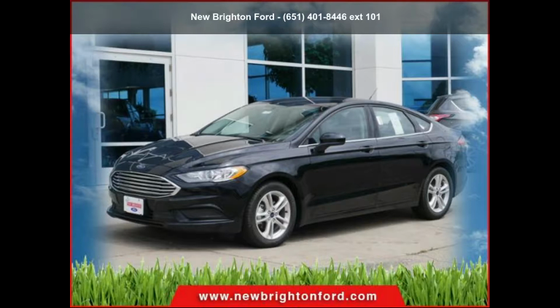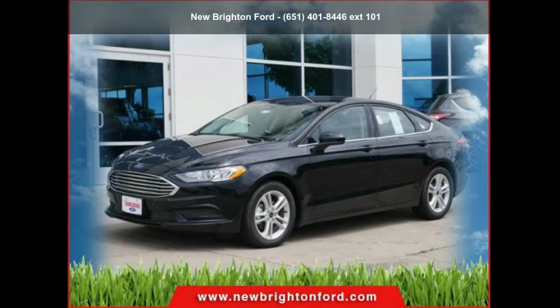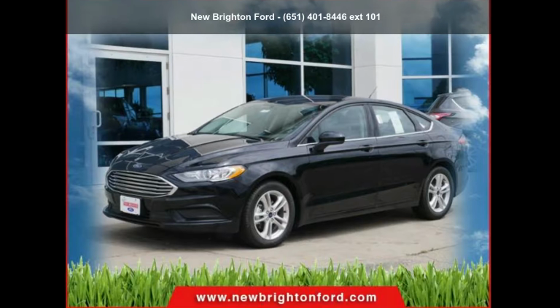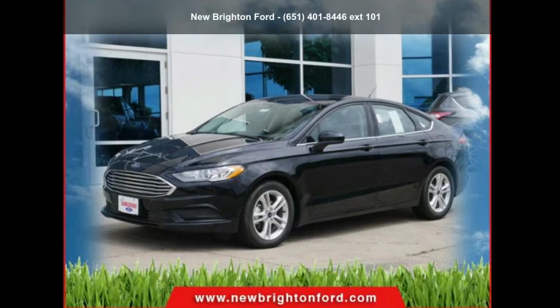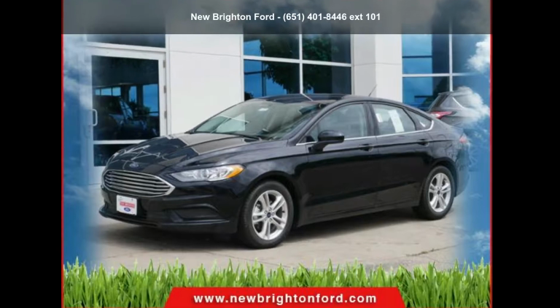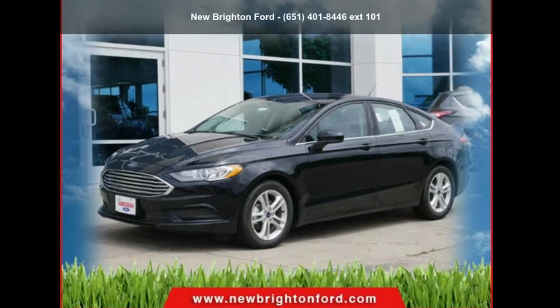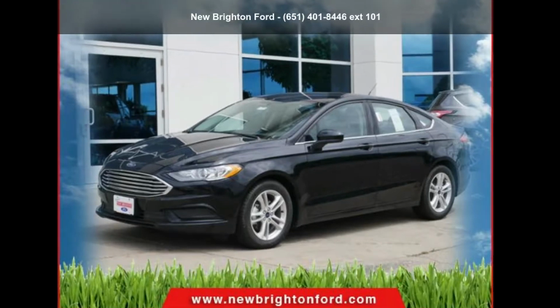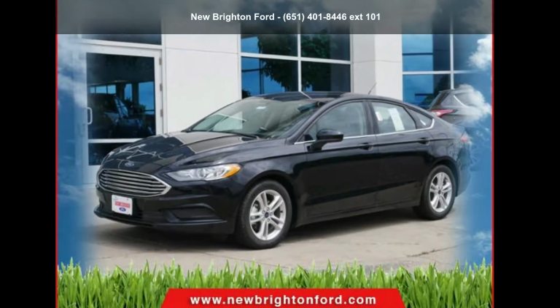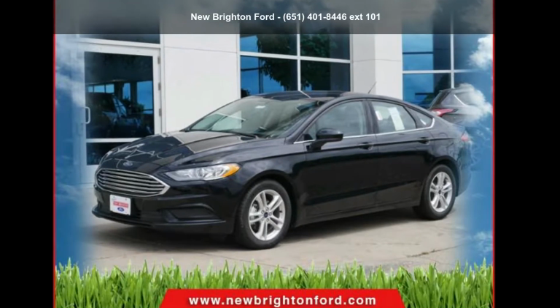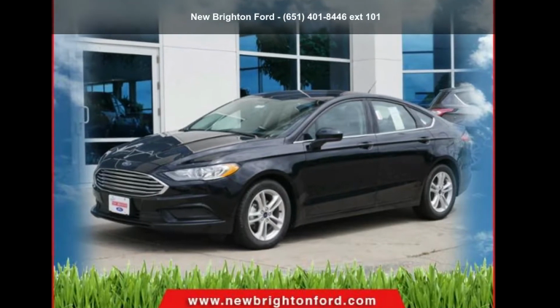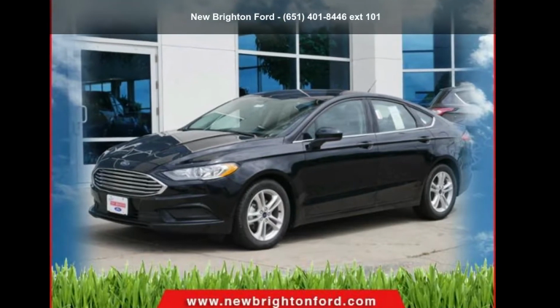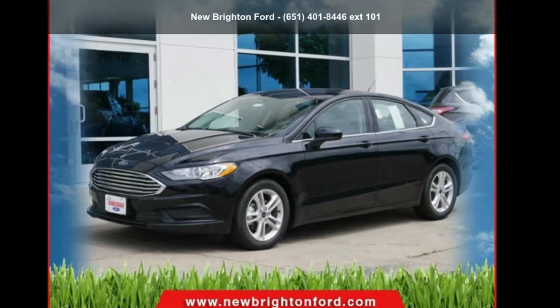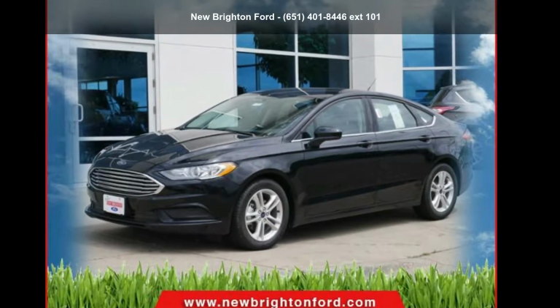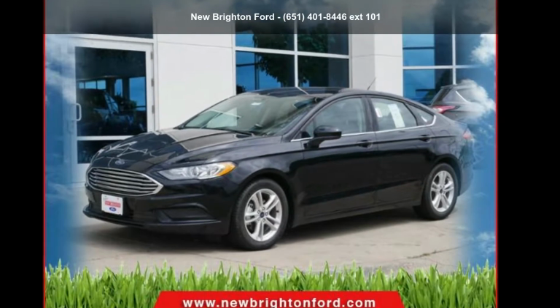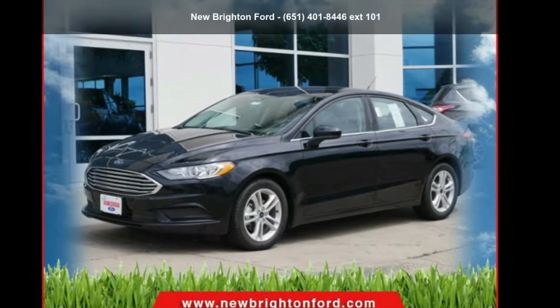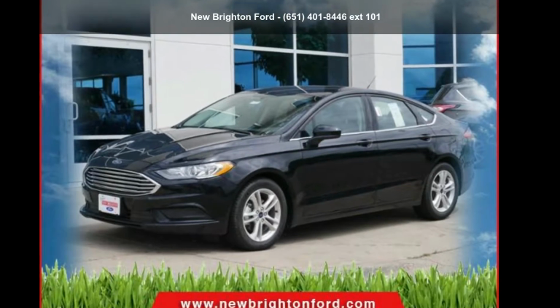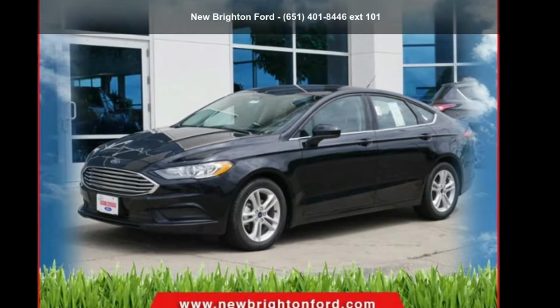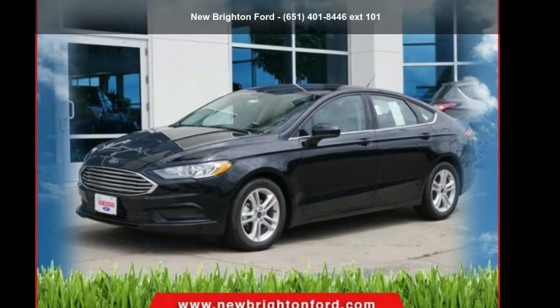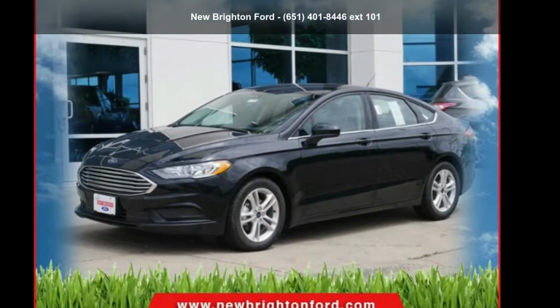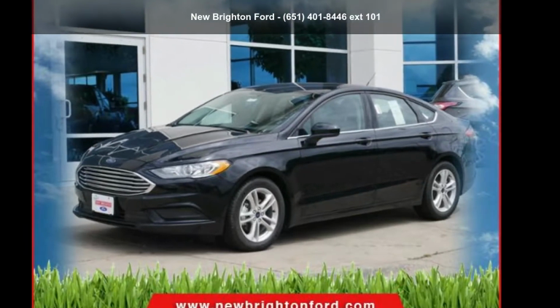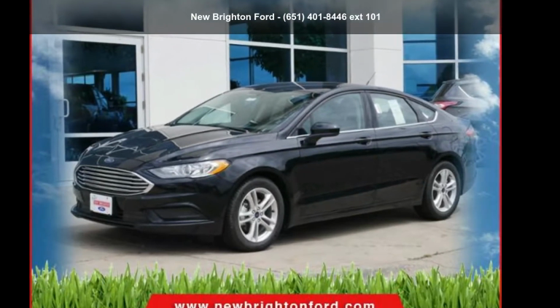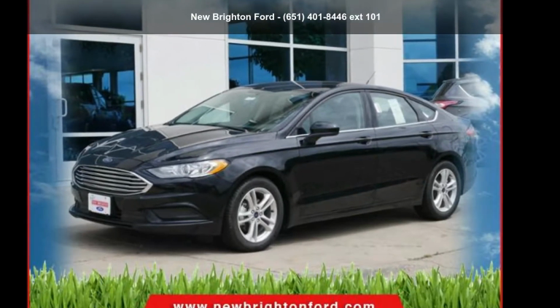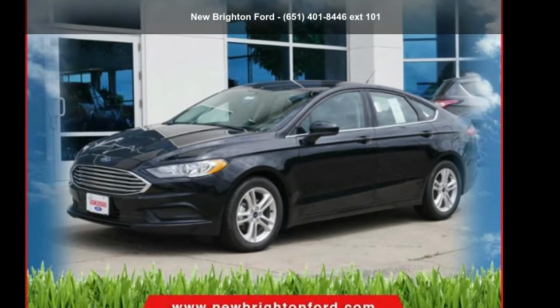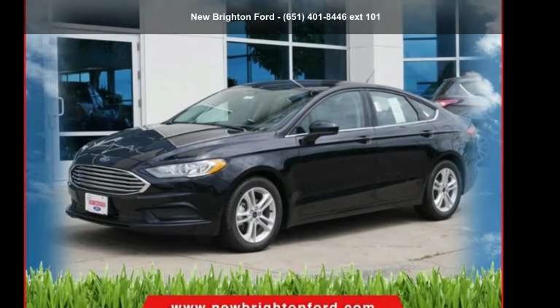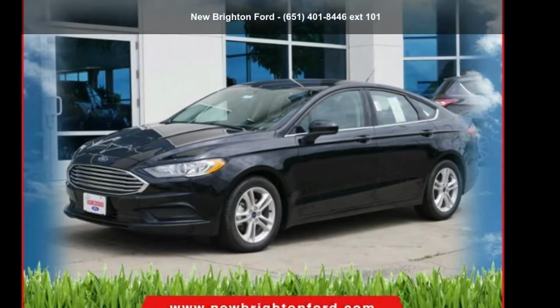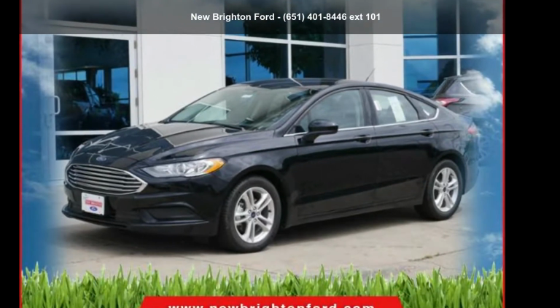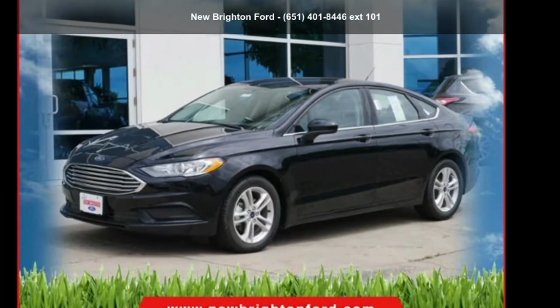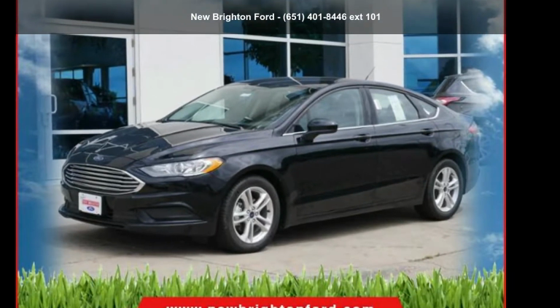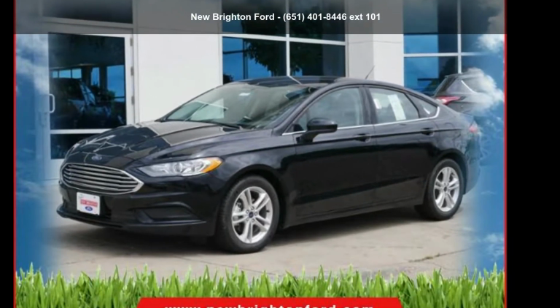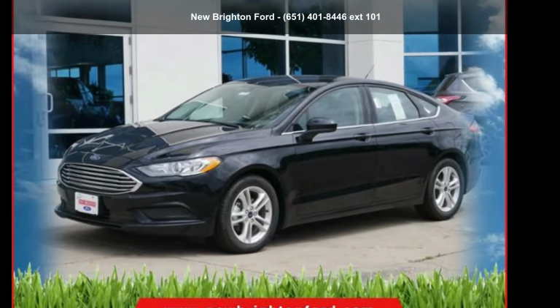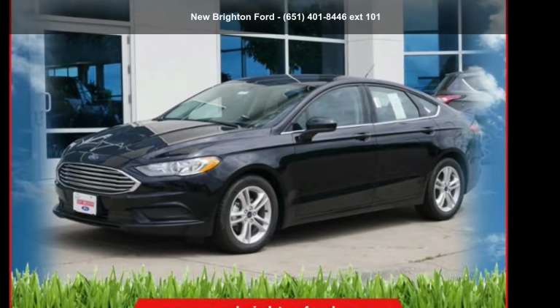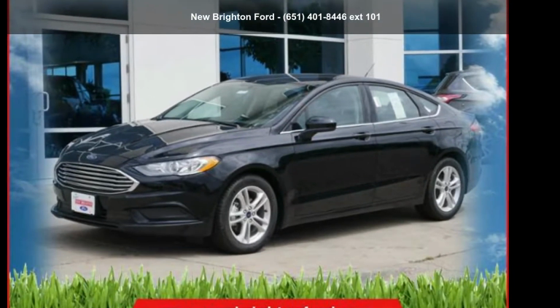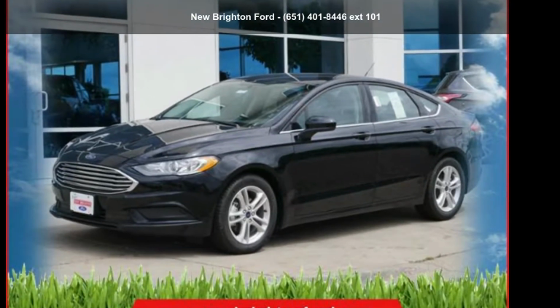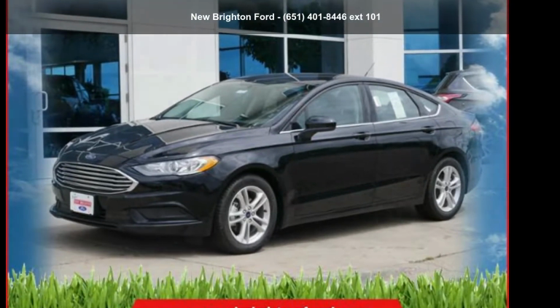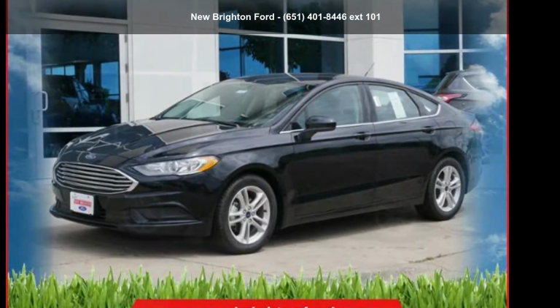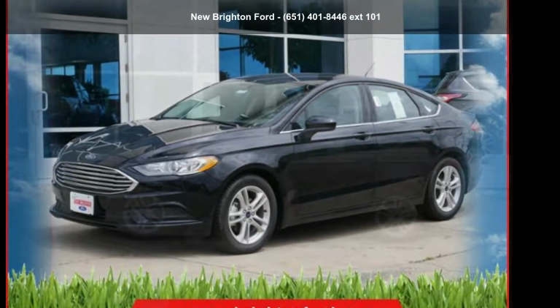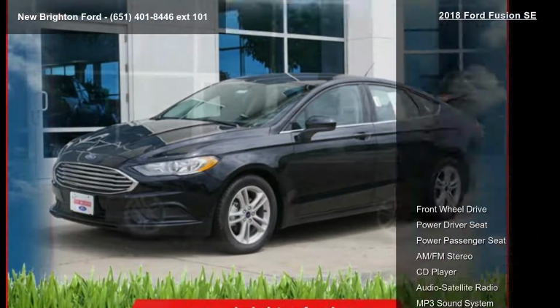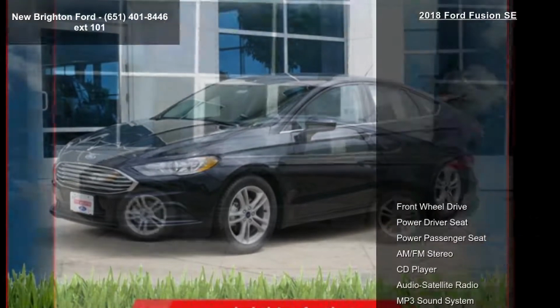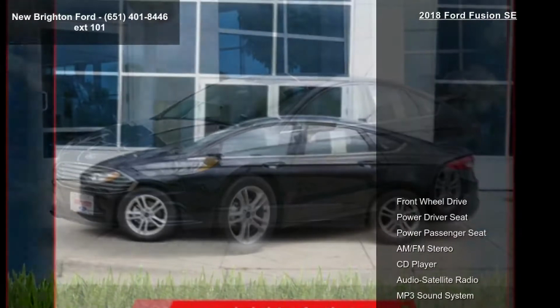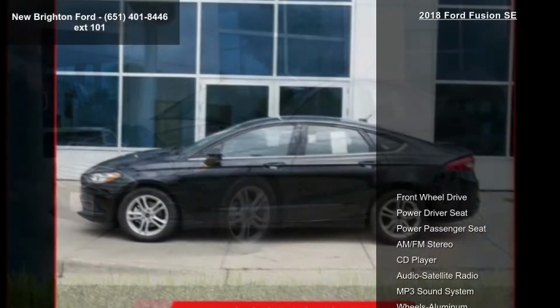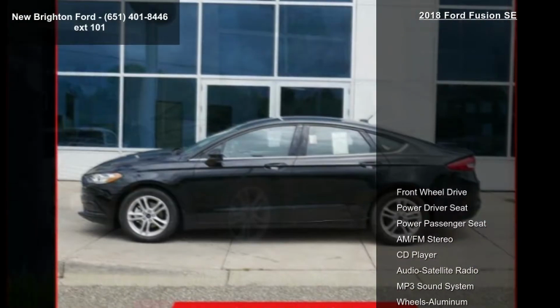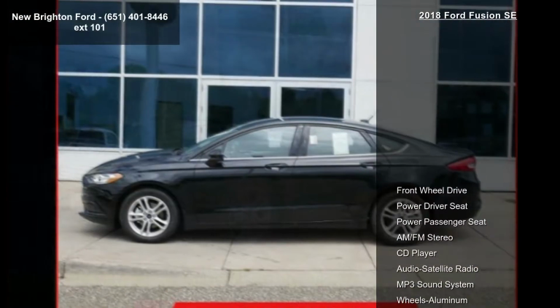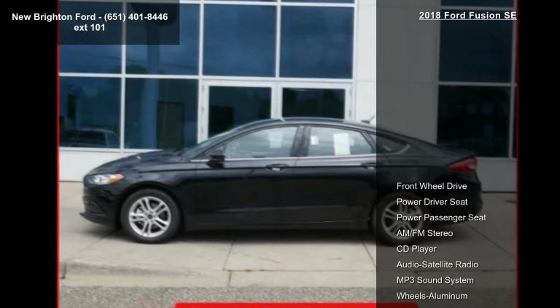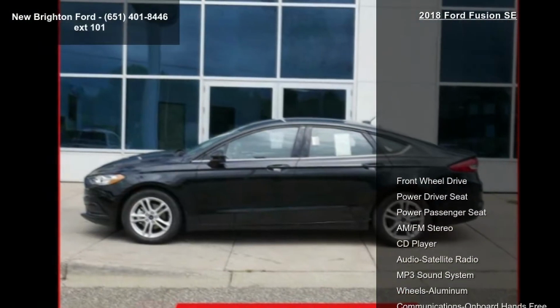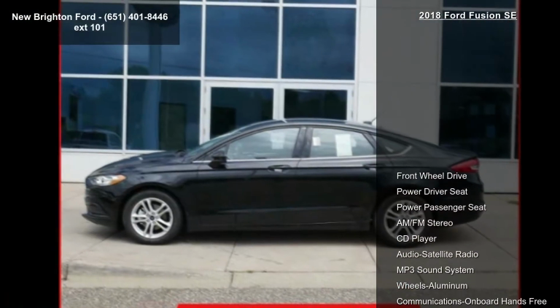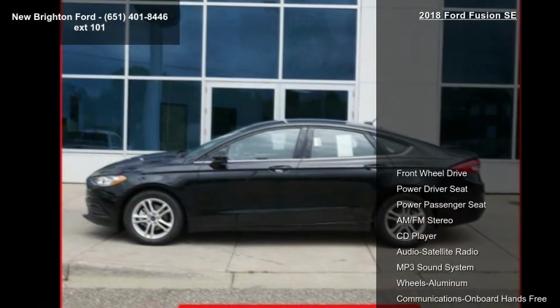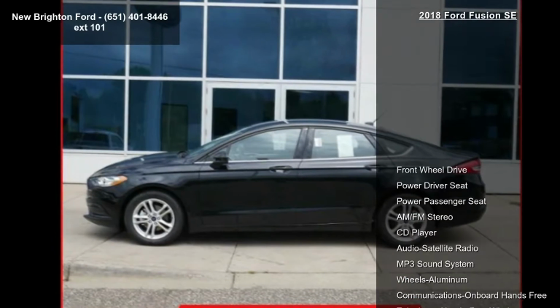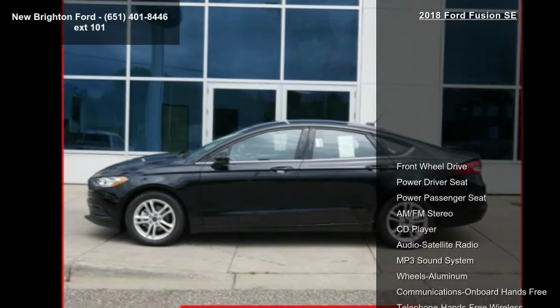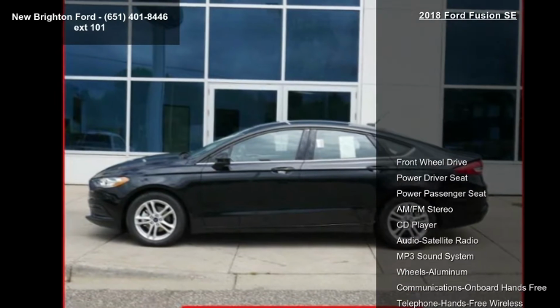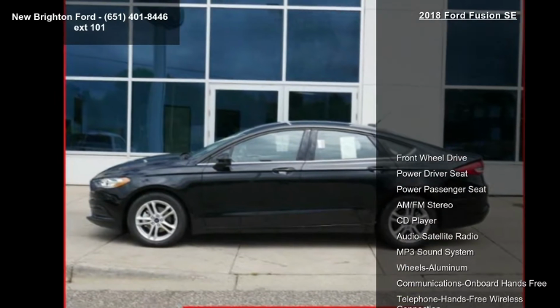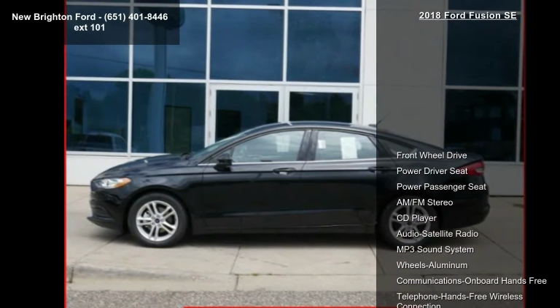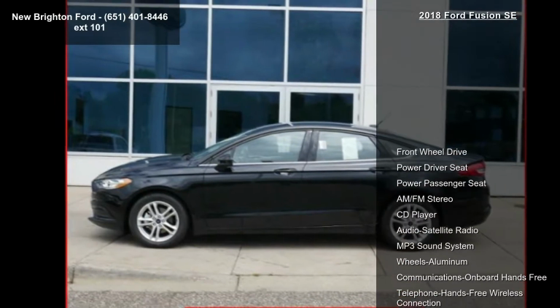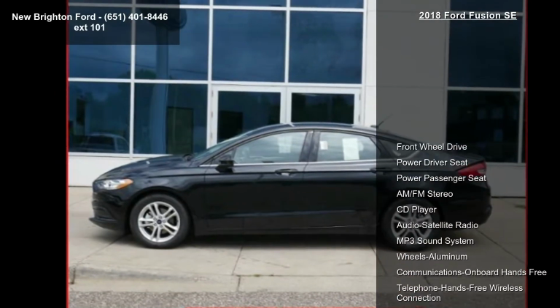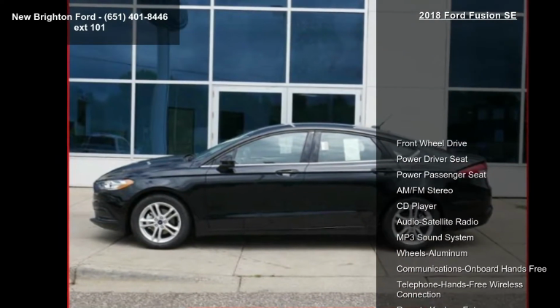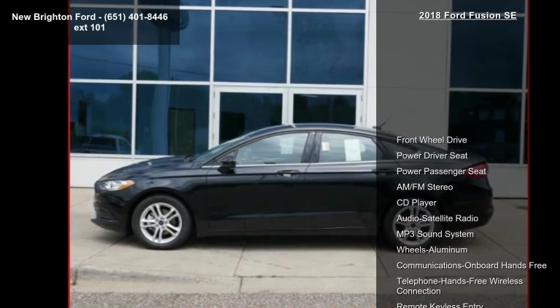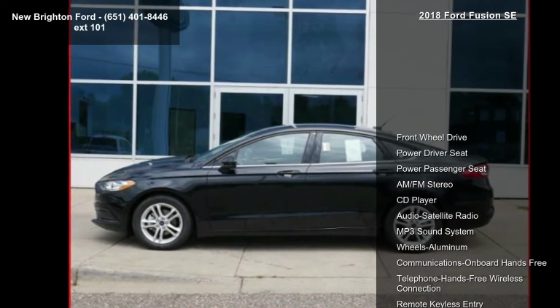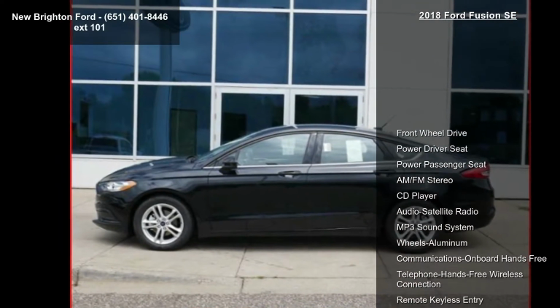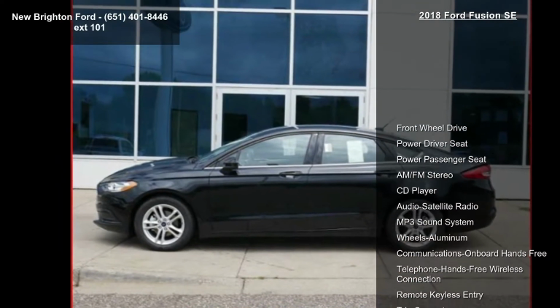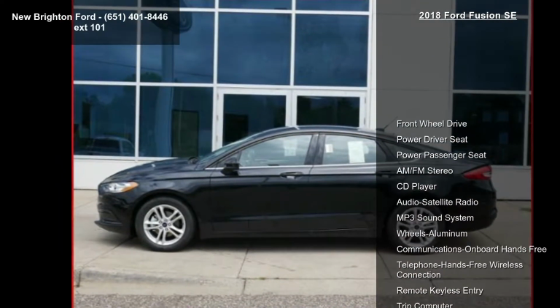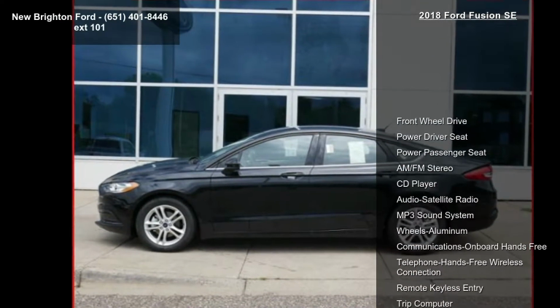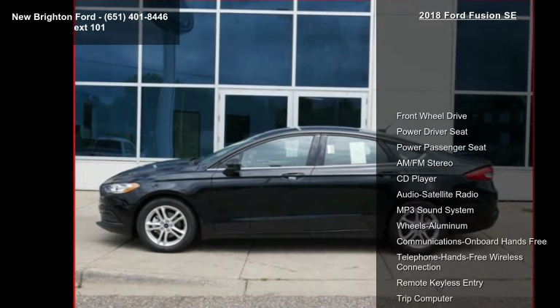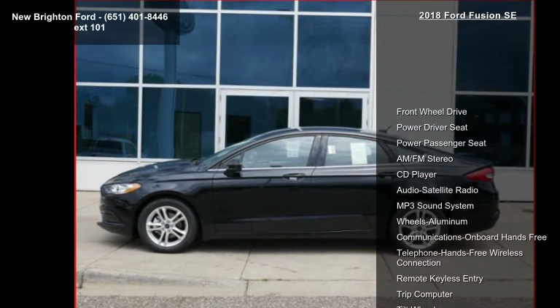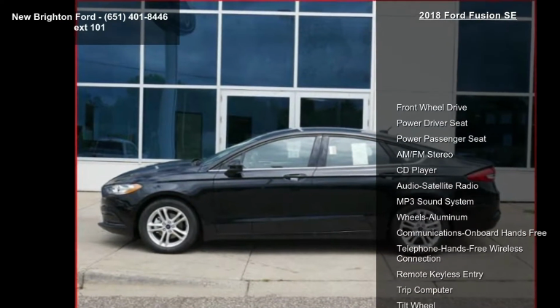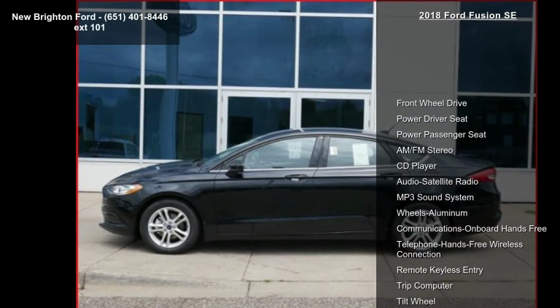Presenting the Ford 2018 Fusion SE. If you are looking for an automobile with great features, look no further.